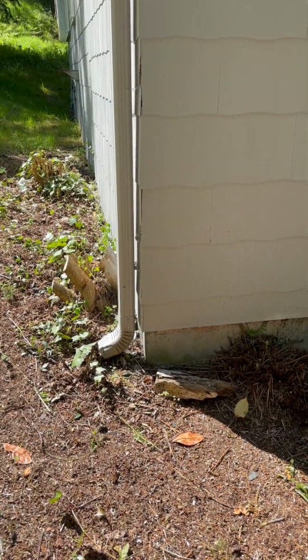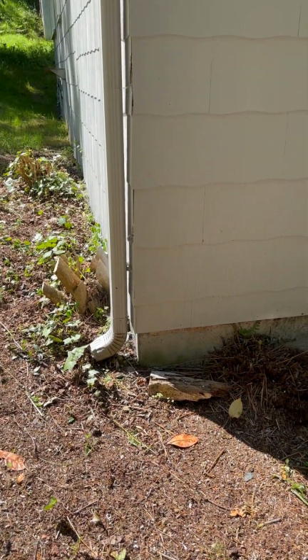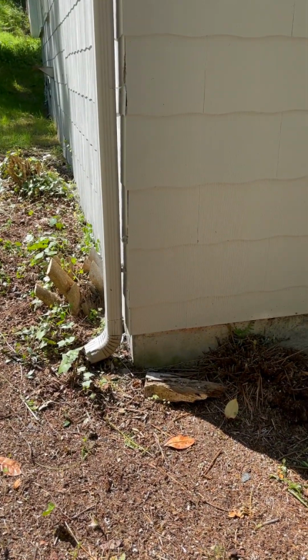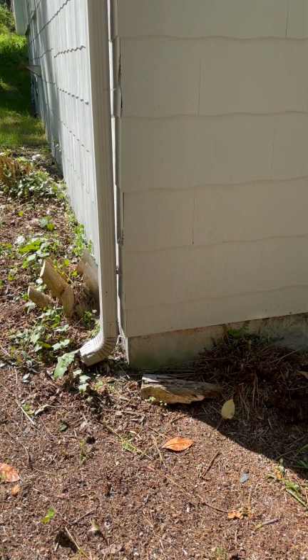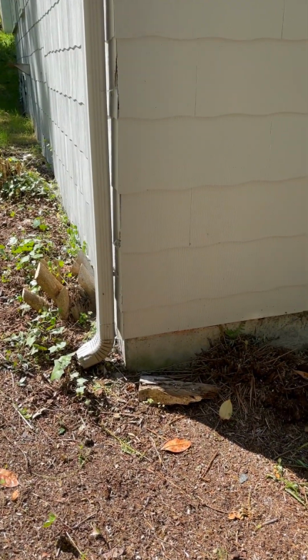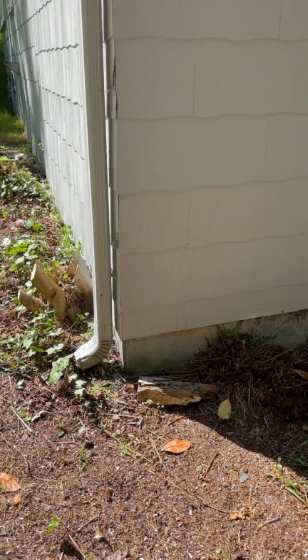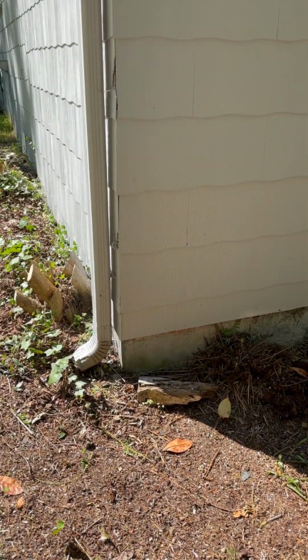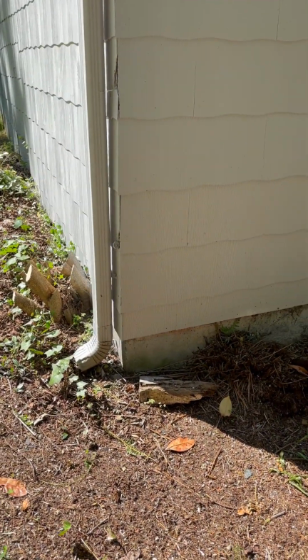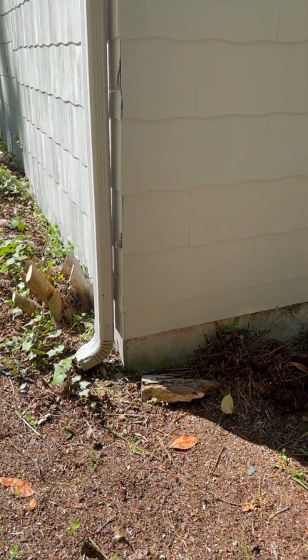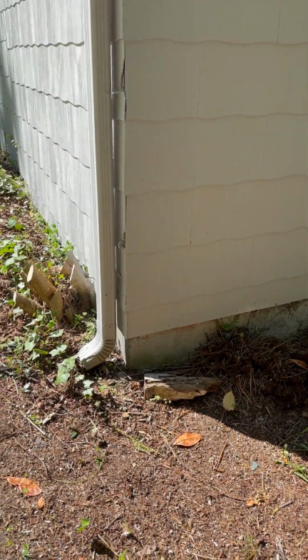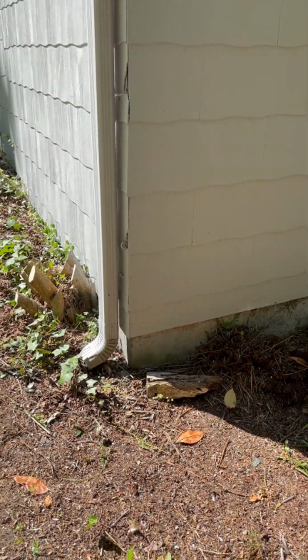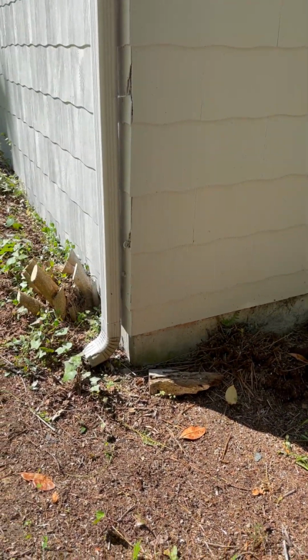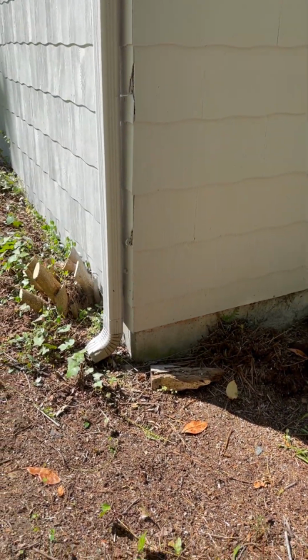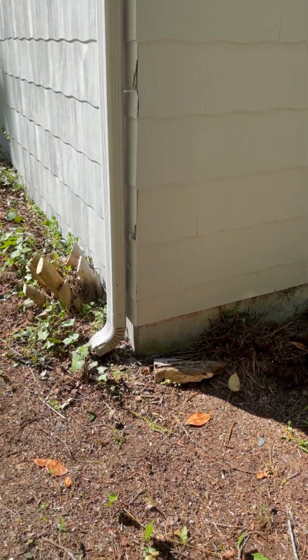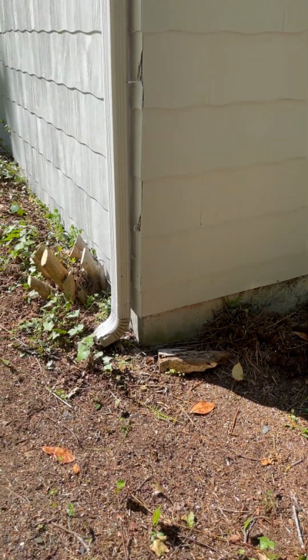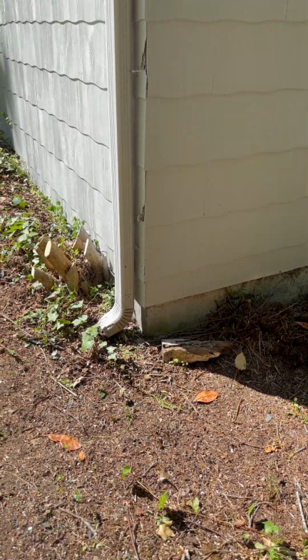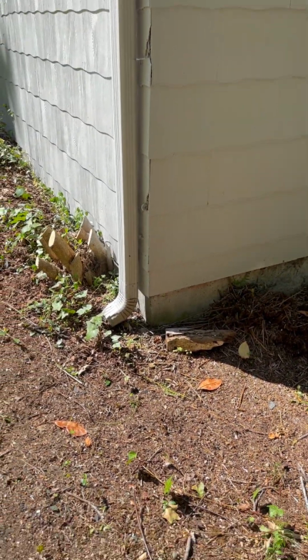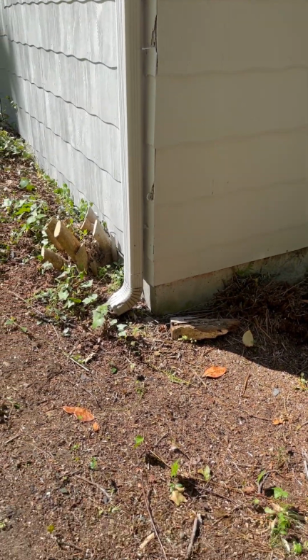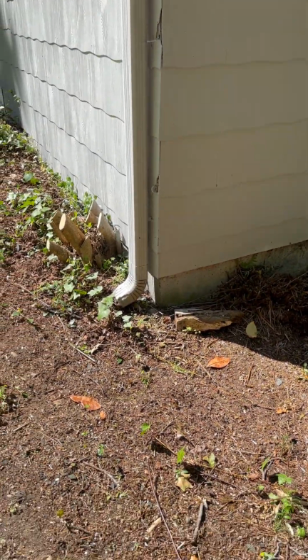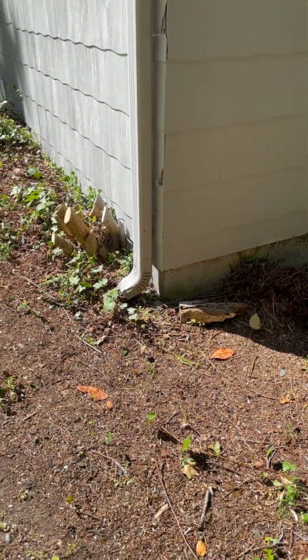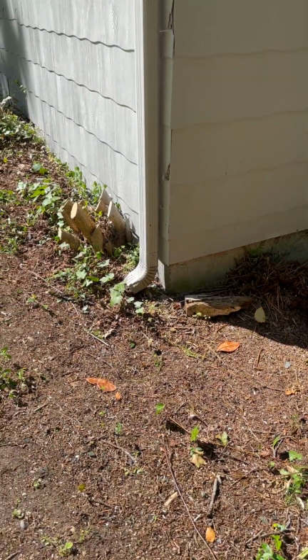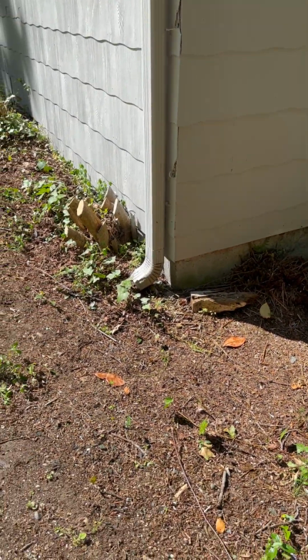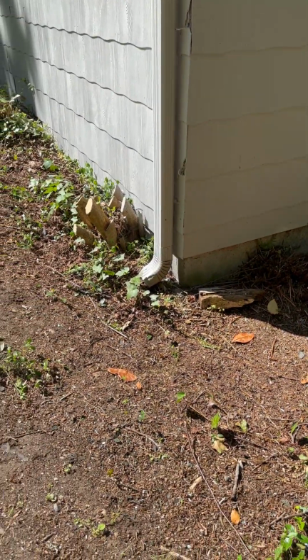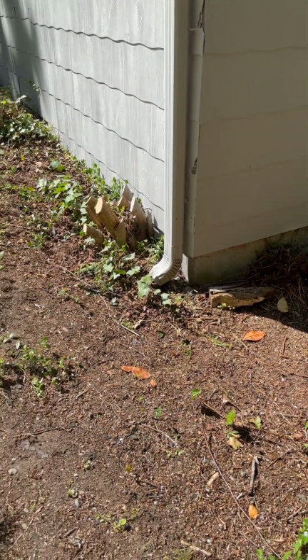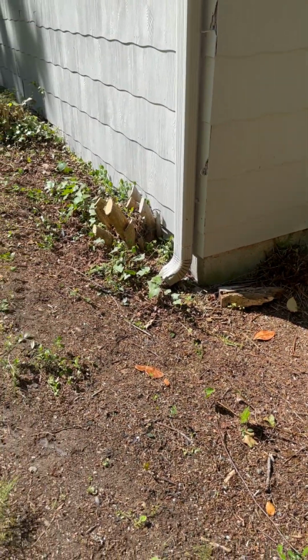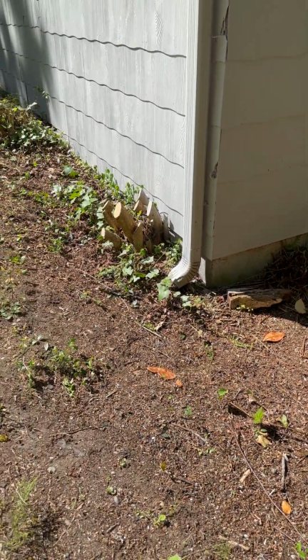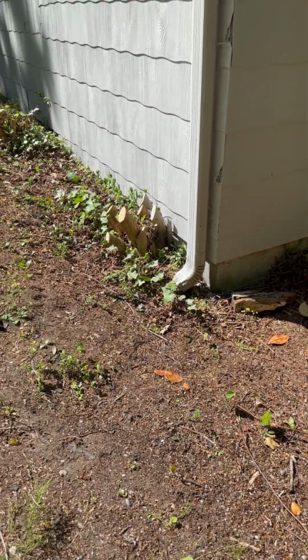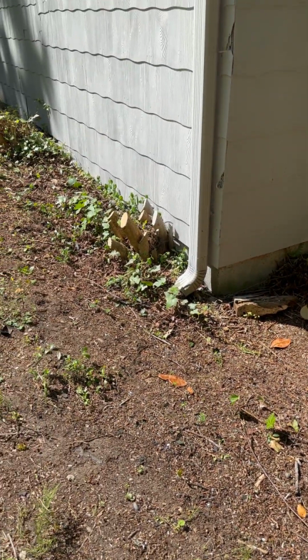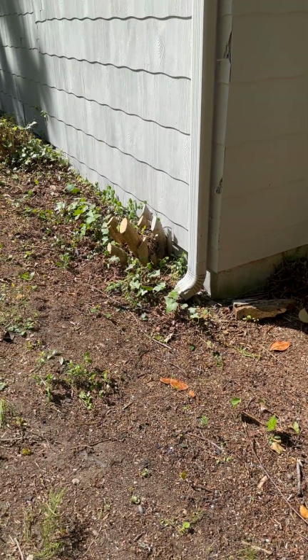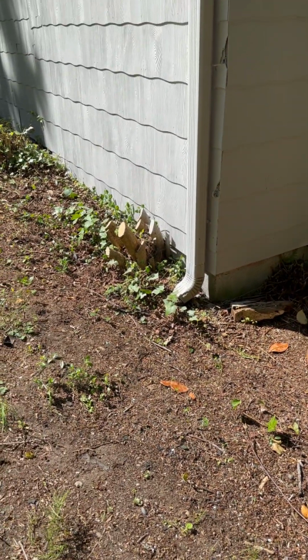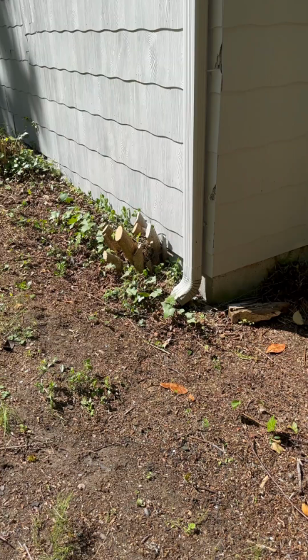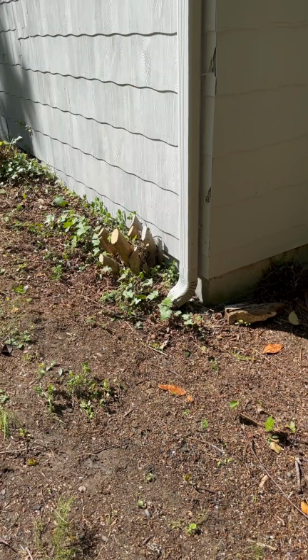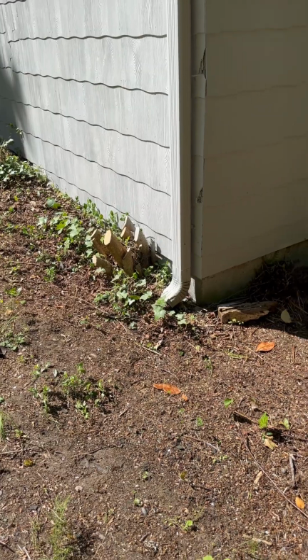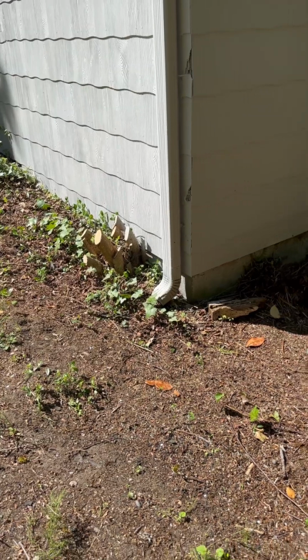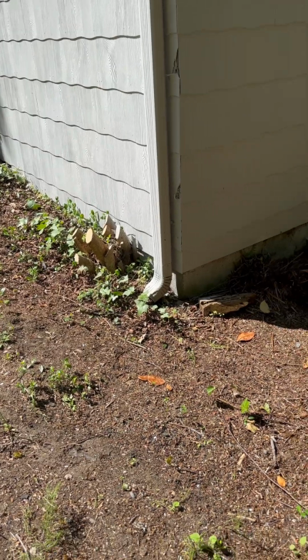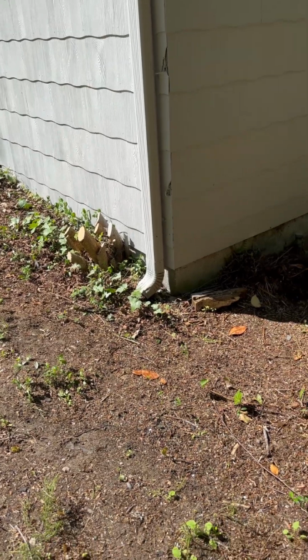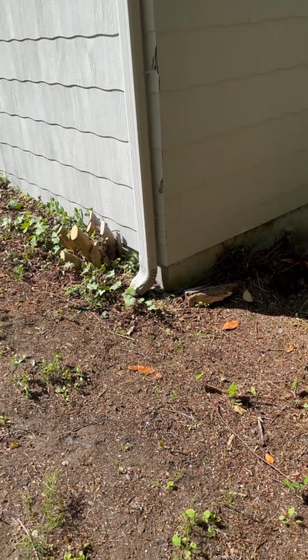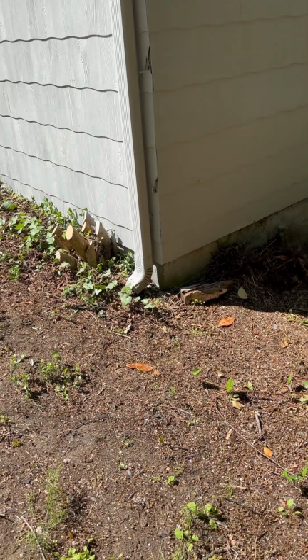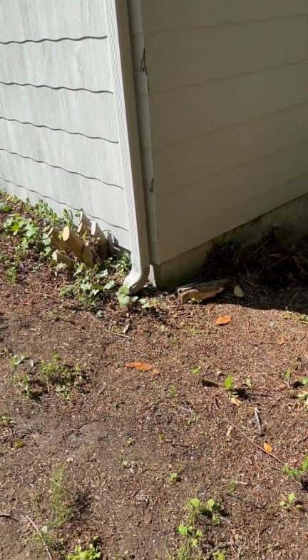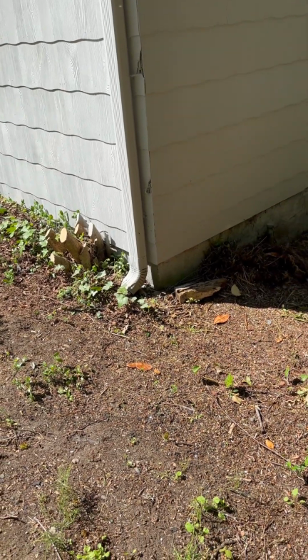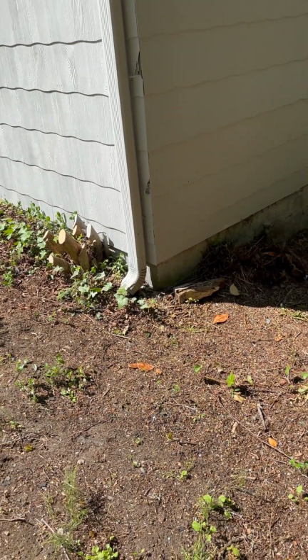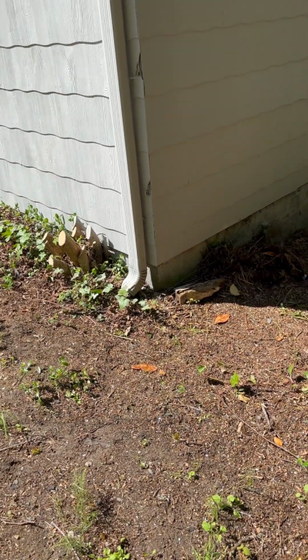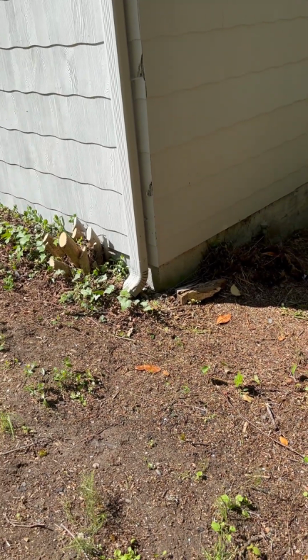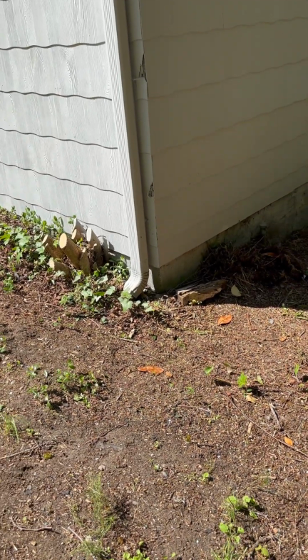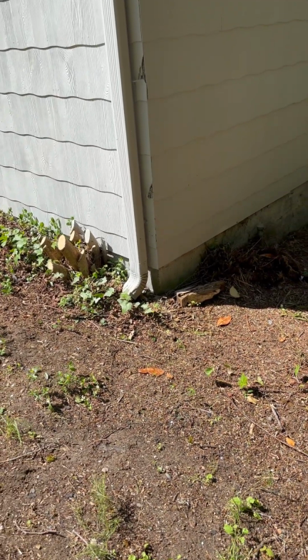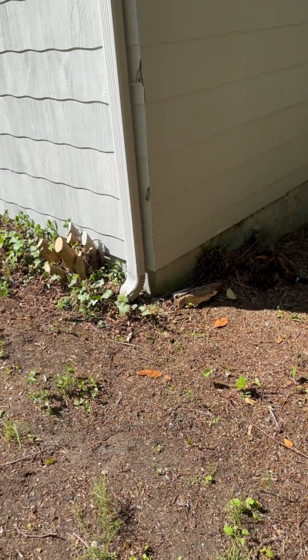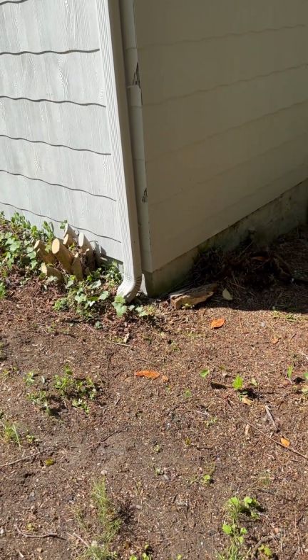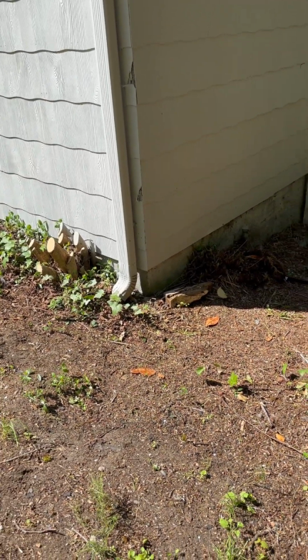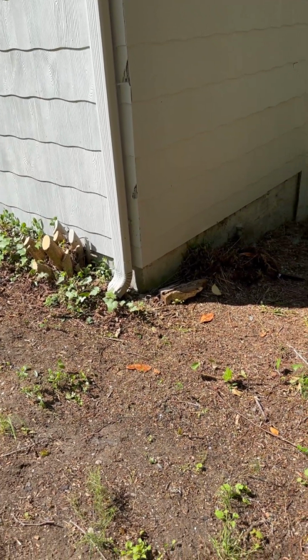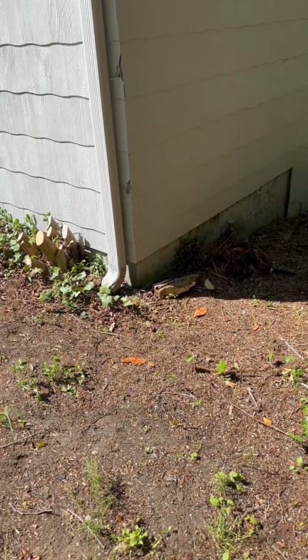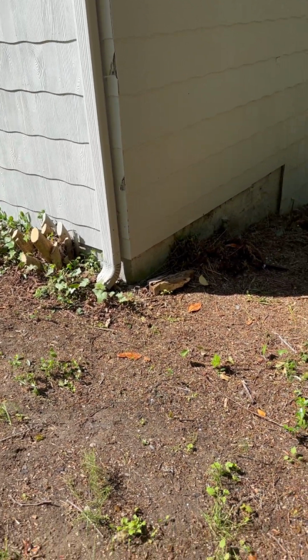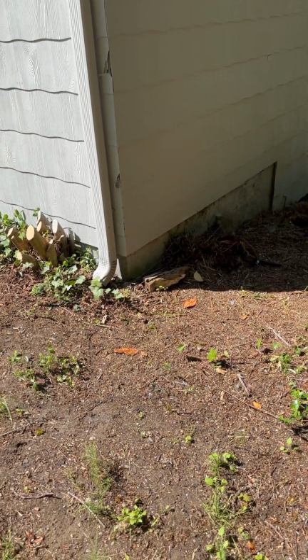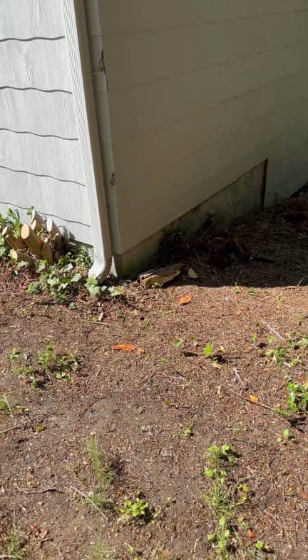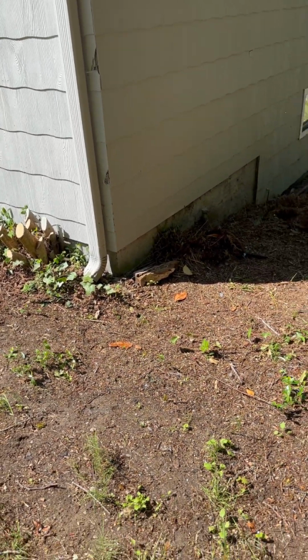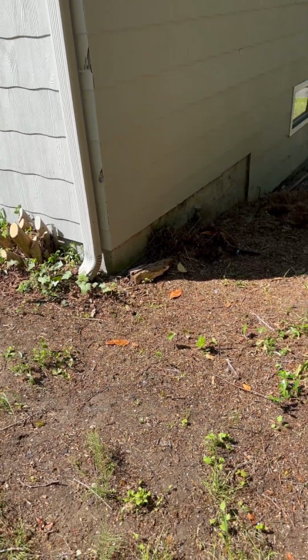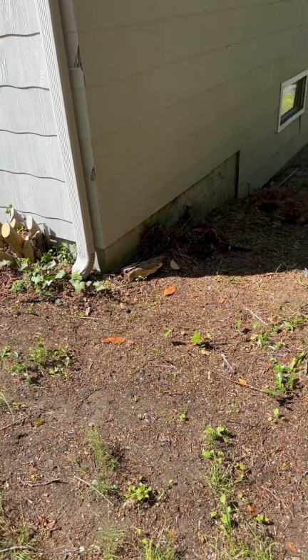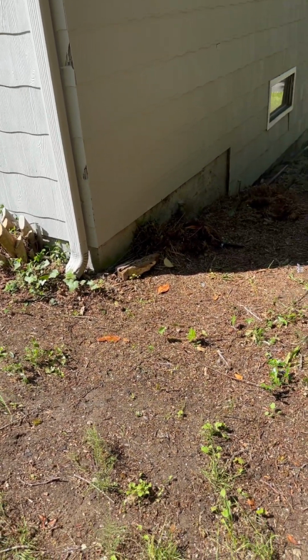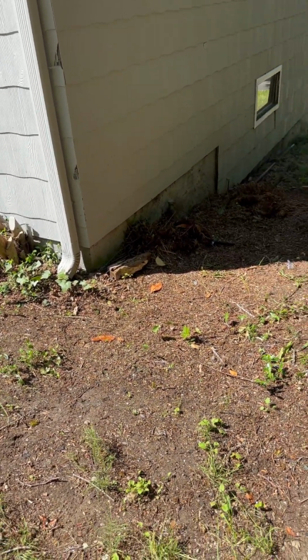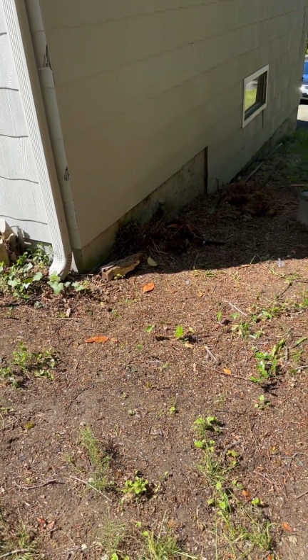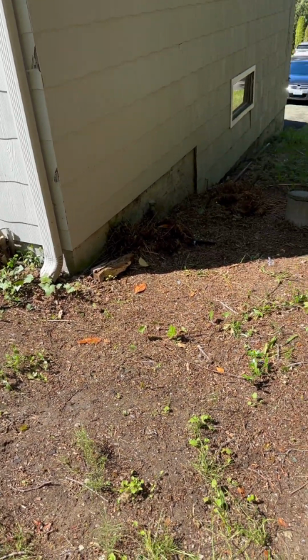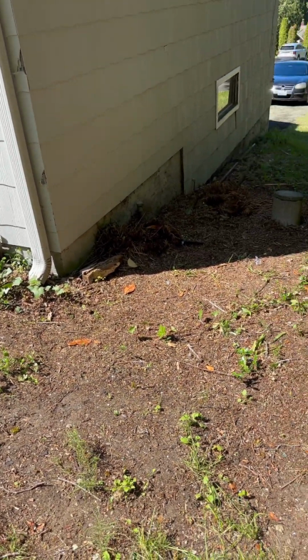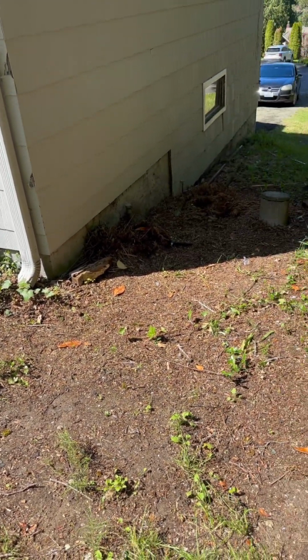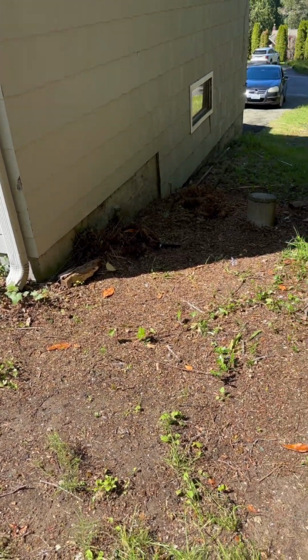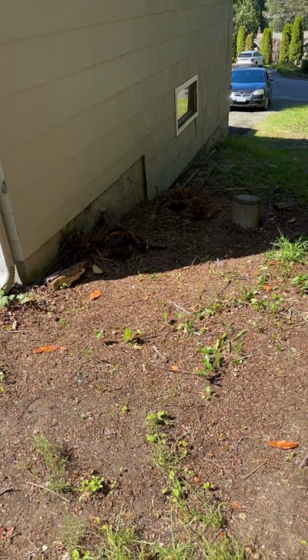The gutters are connected again, so that water is probably just rolling down the hill there.